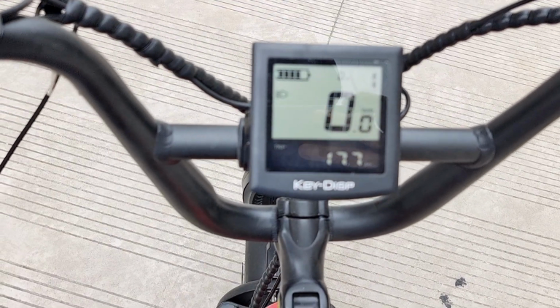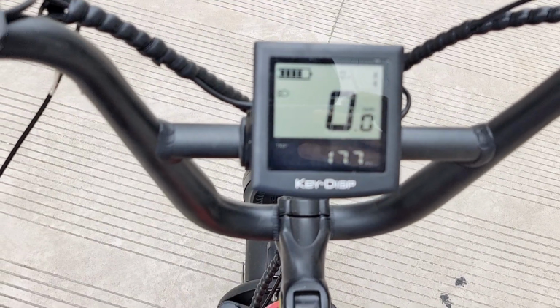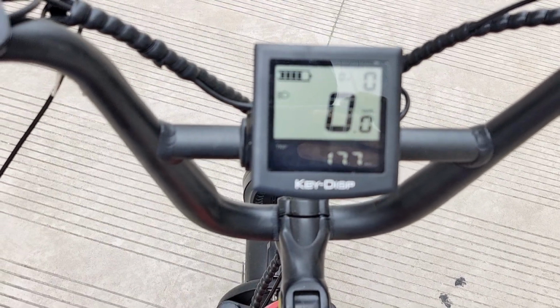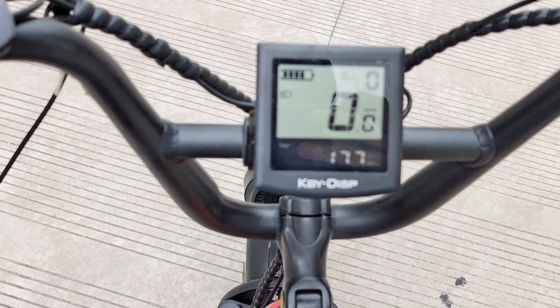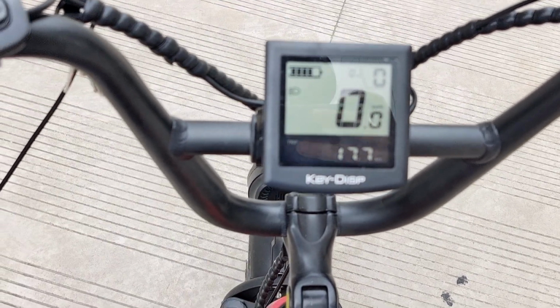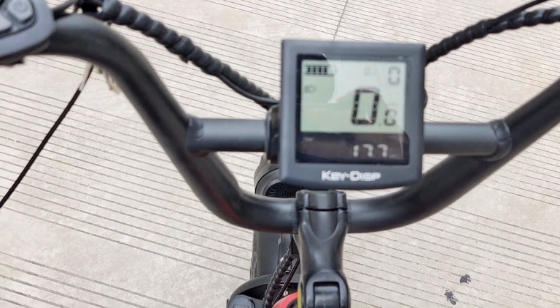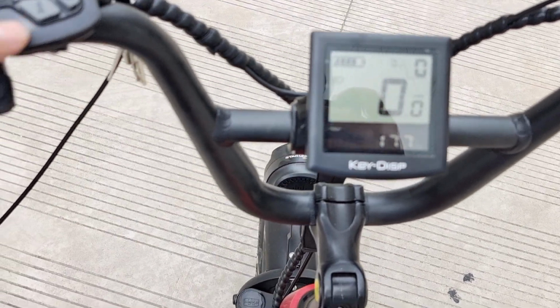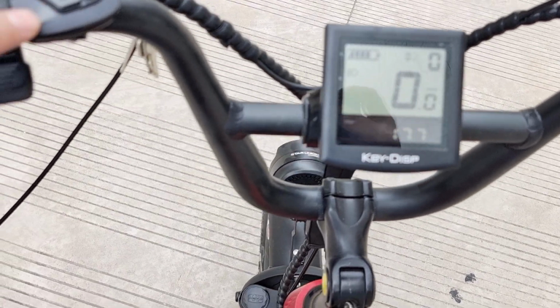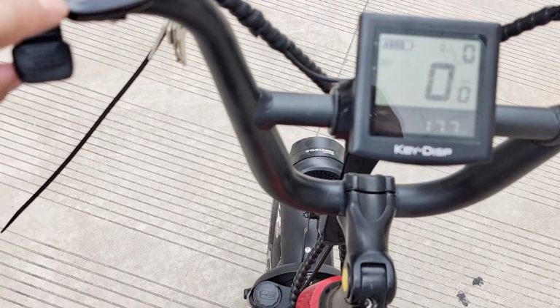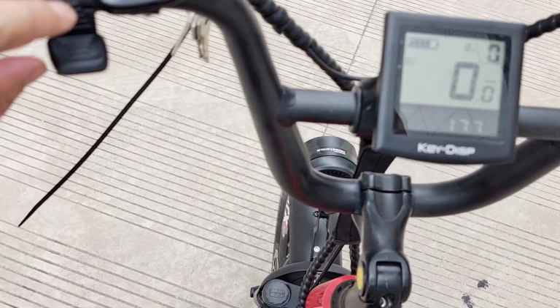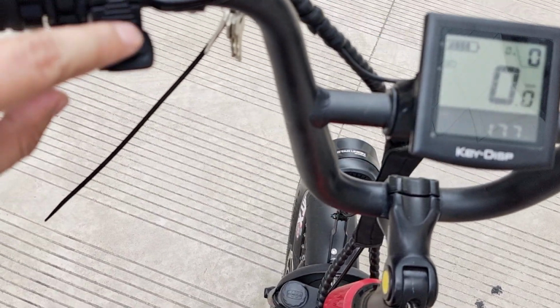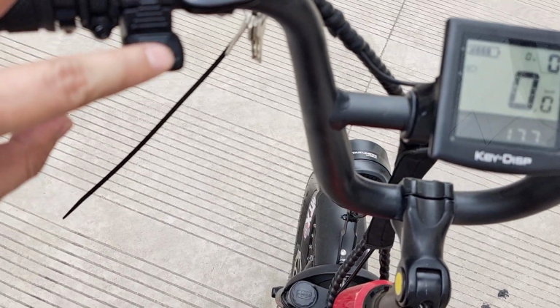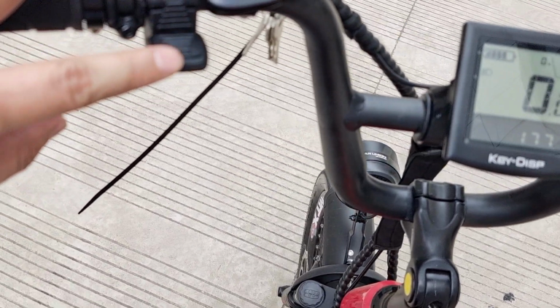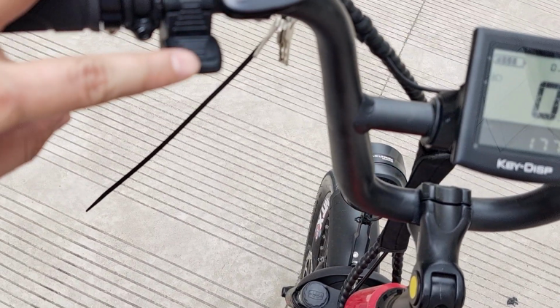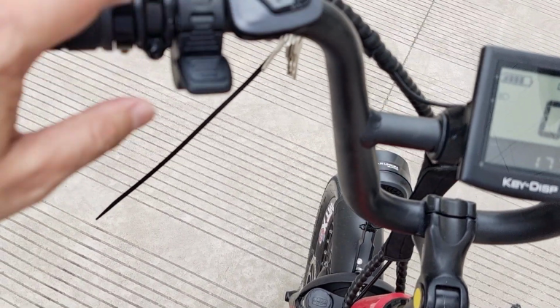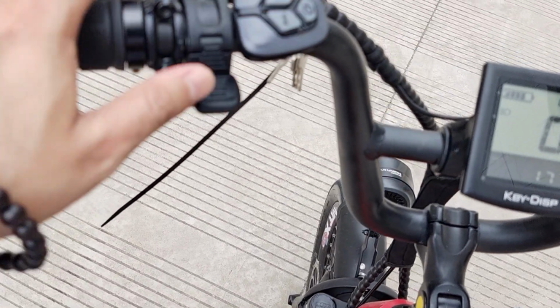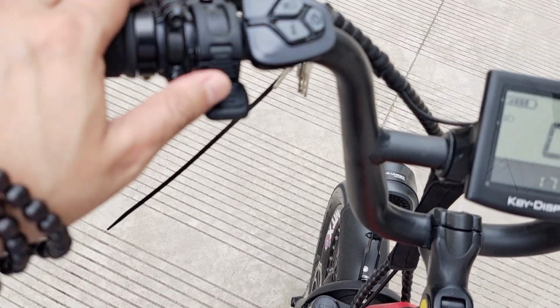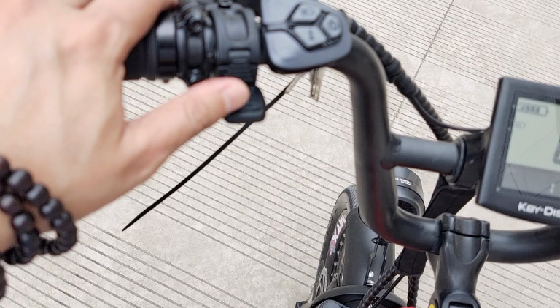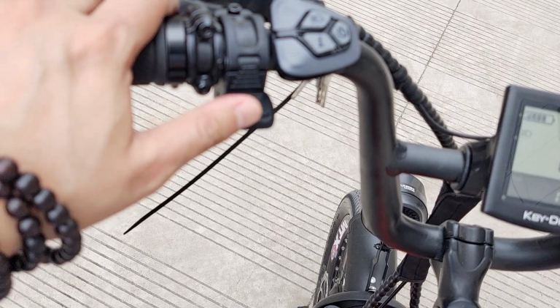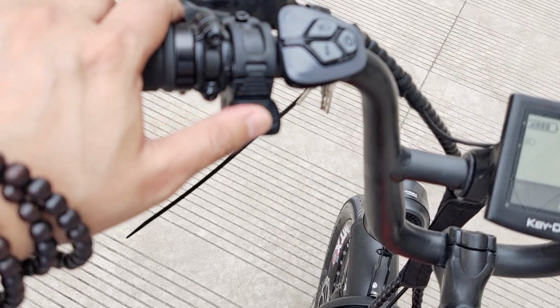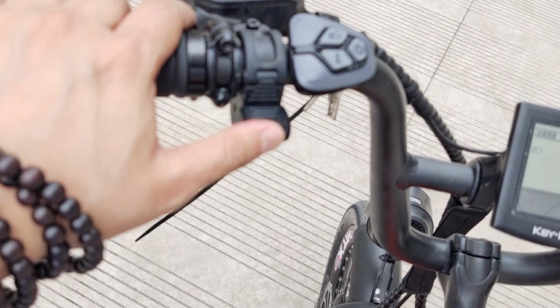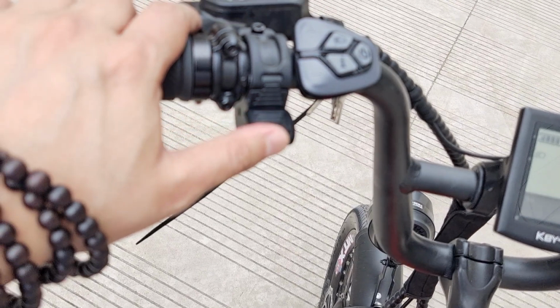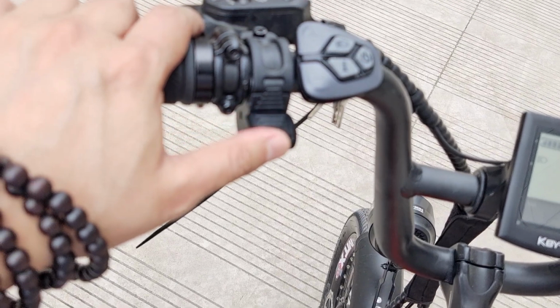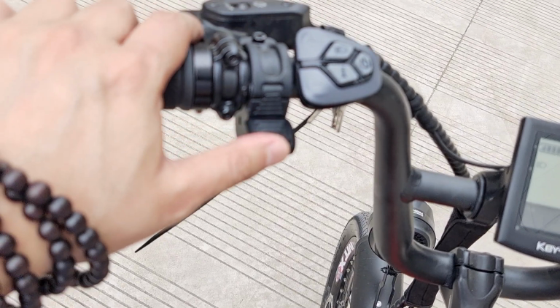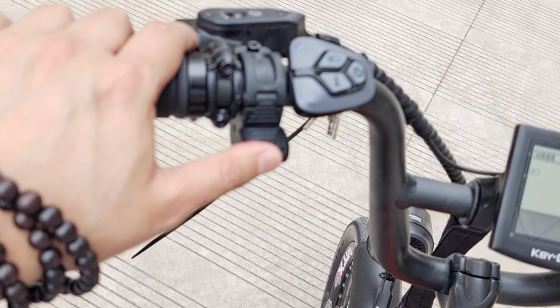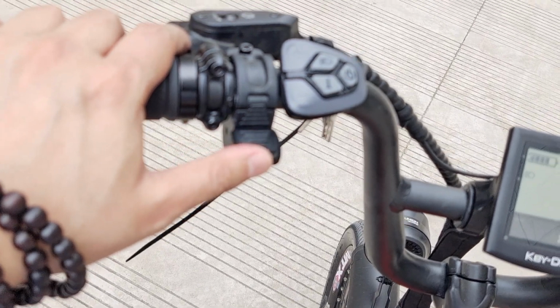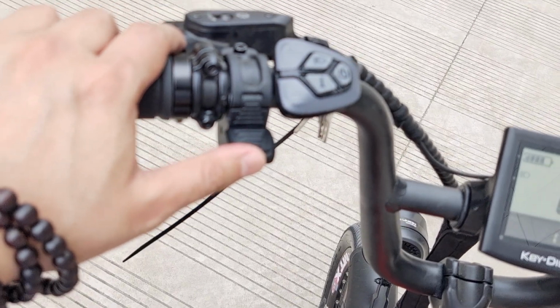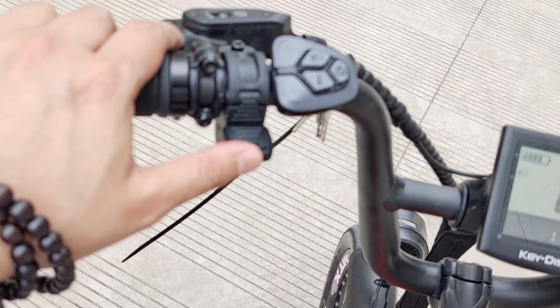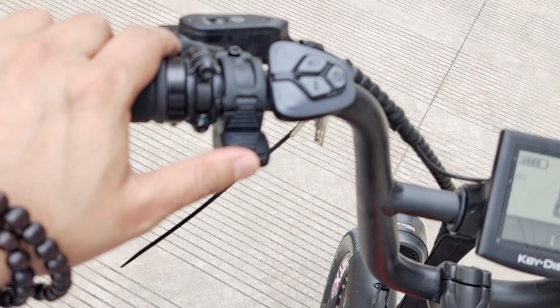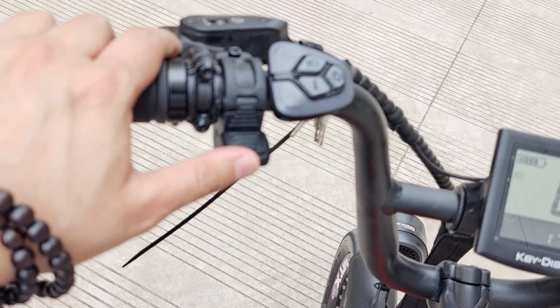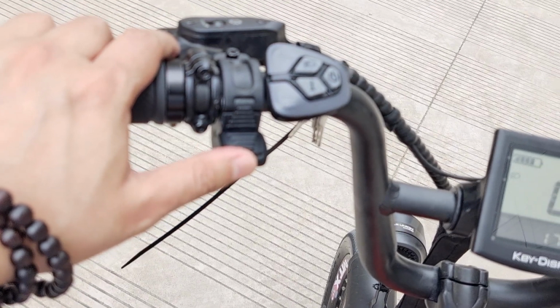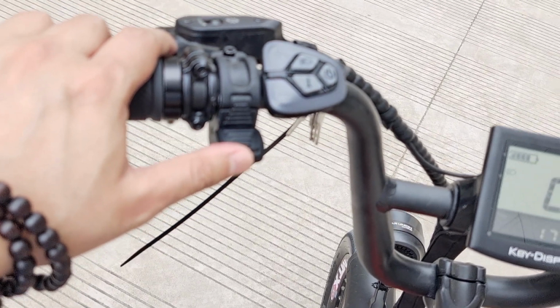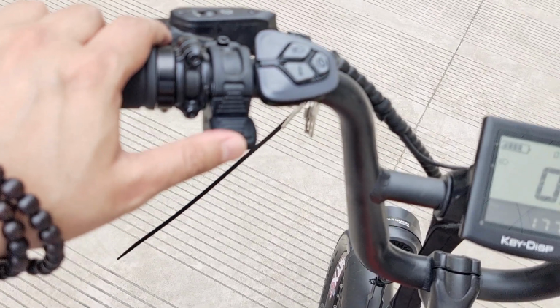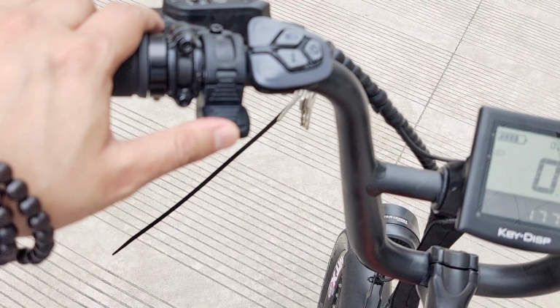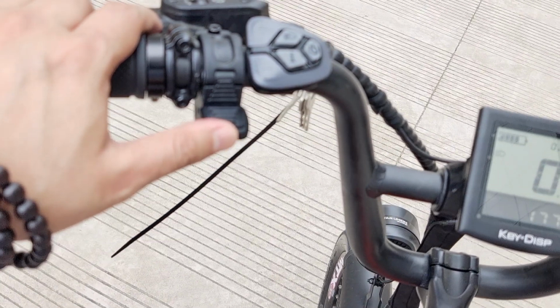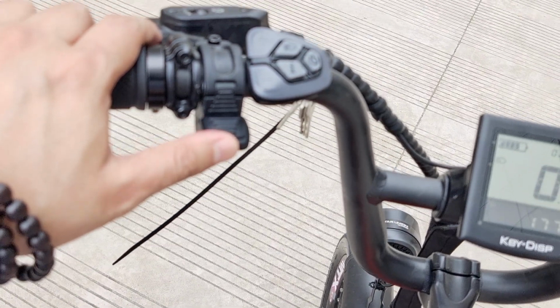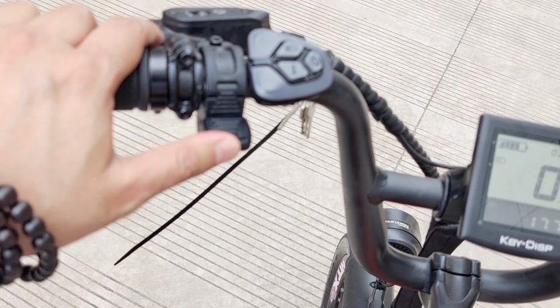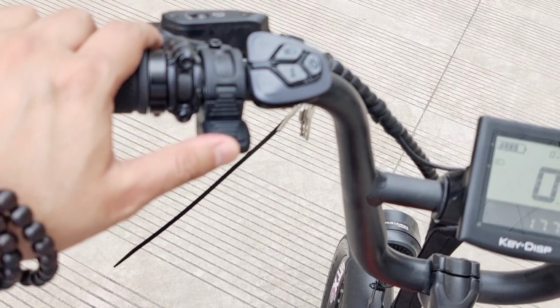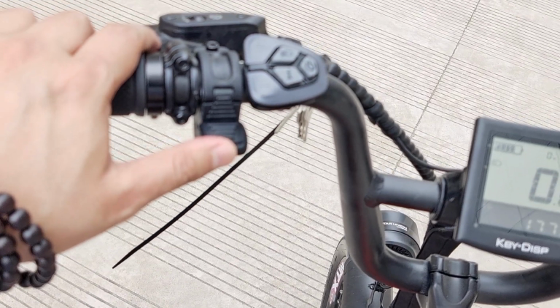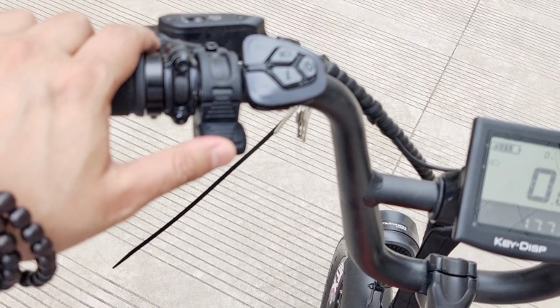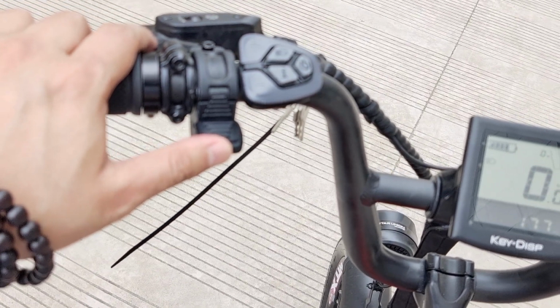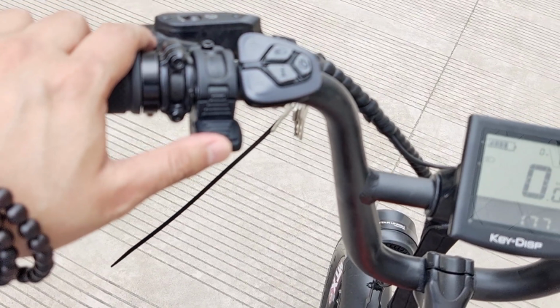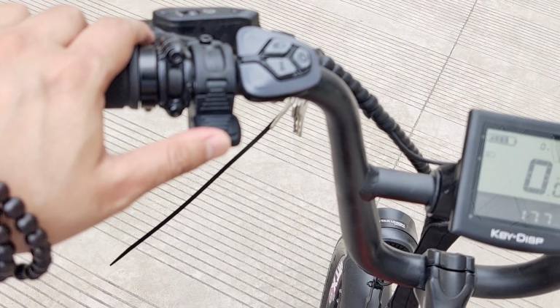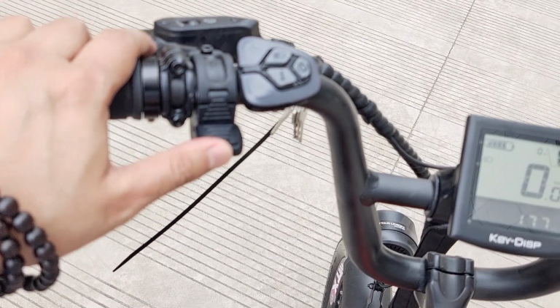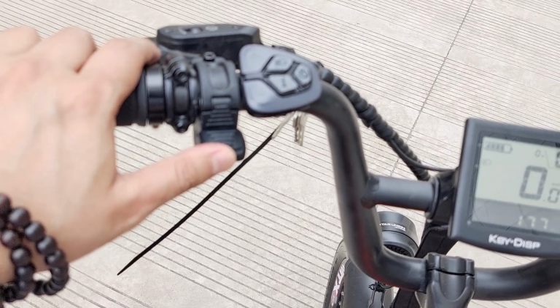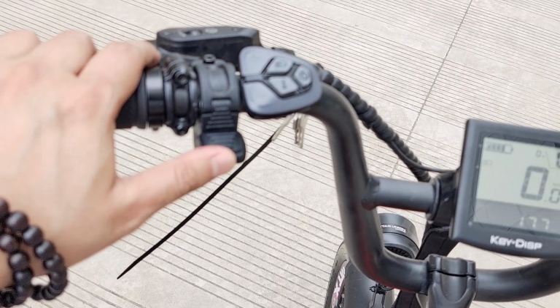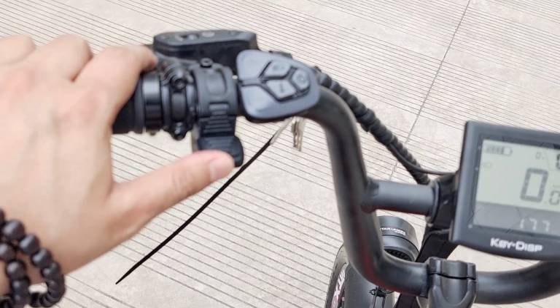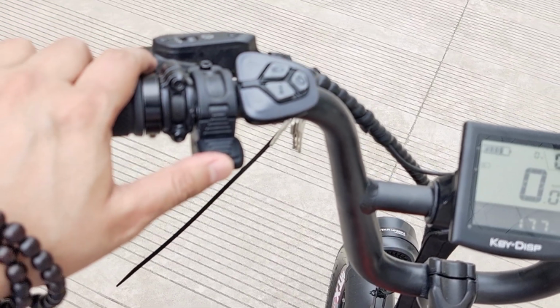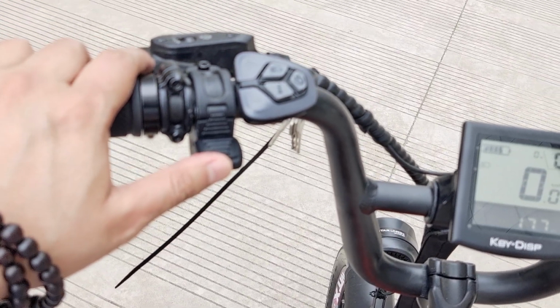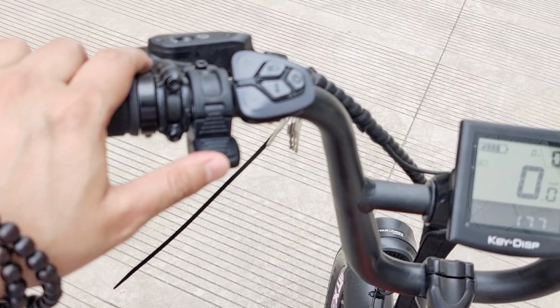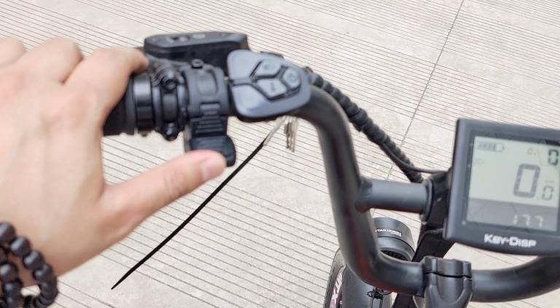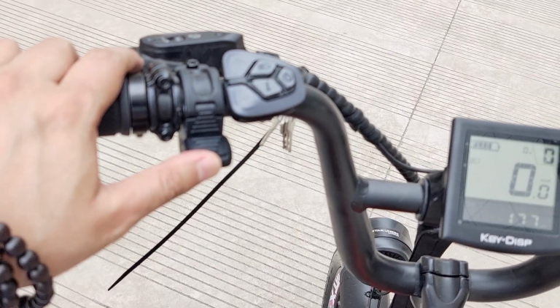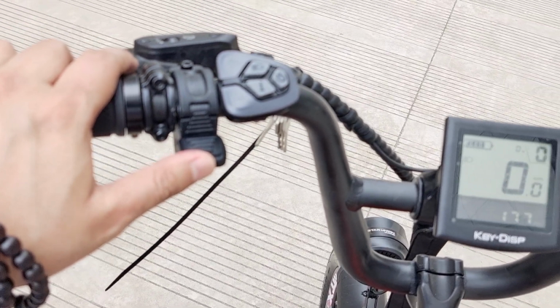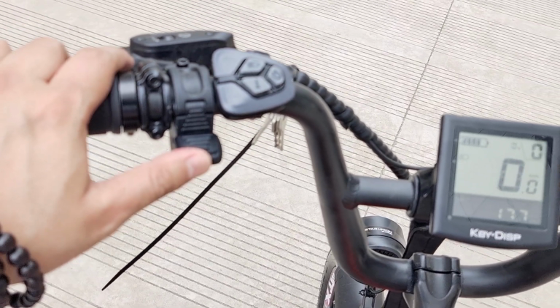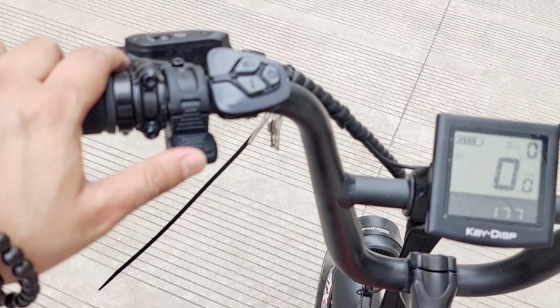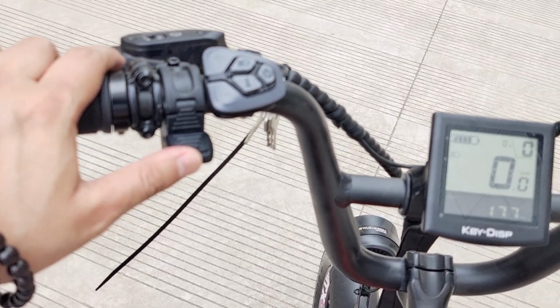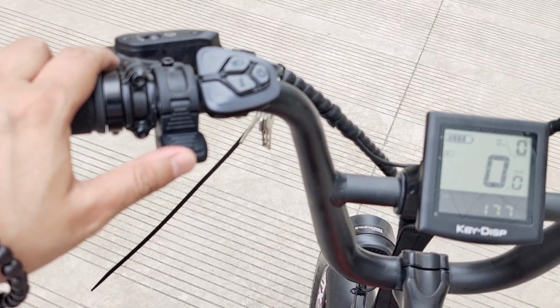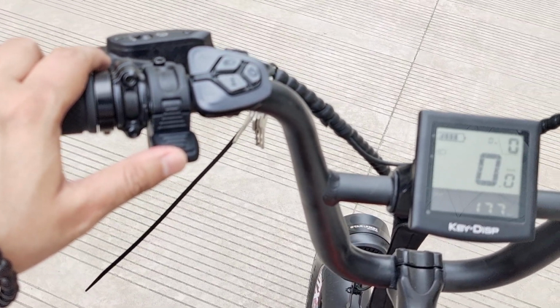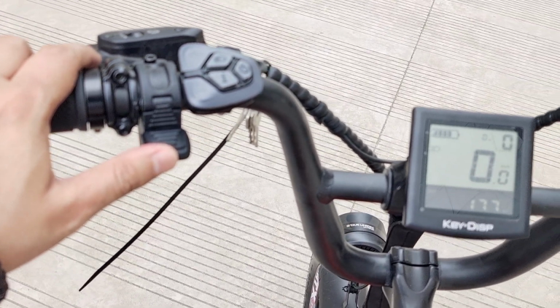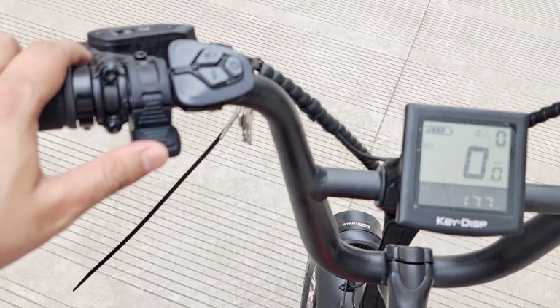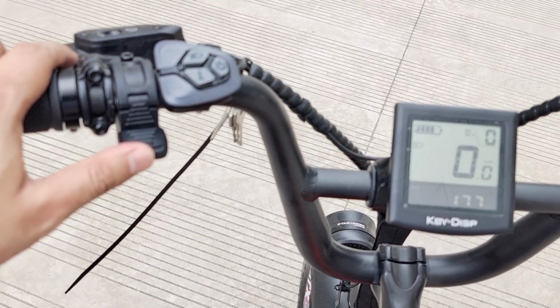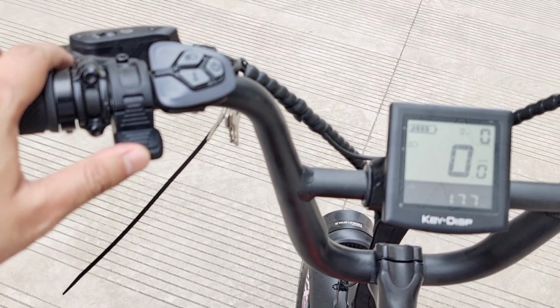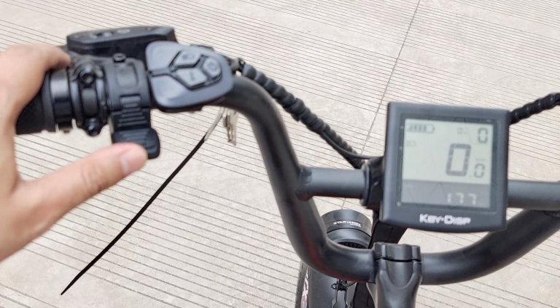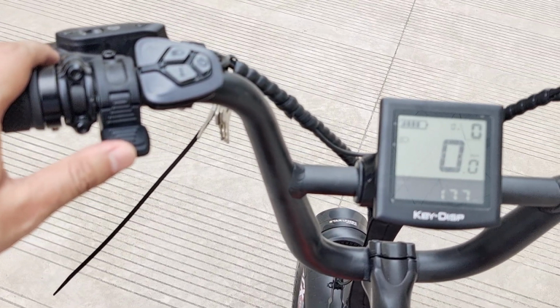Also, we have the throttle. When we switch to throttle, it will be running. Max speed is 43 km per hour.